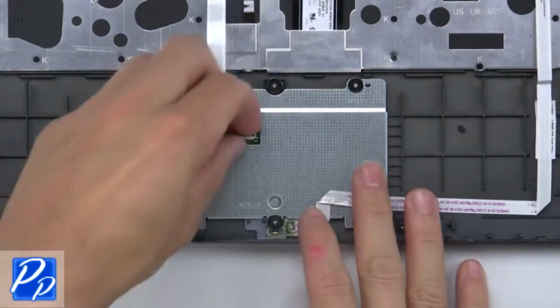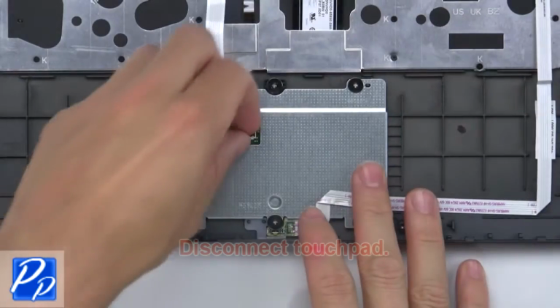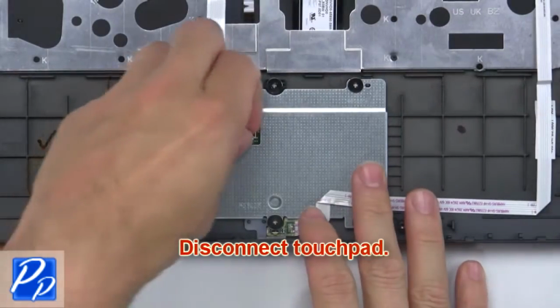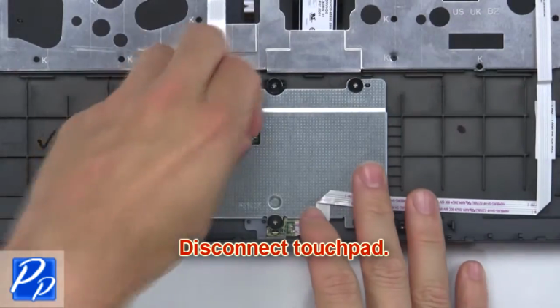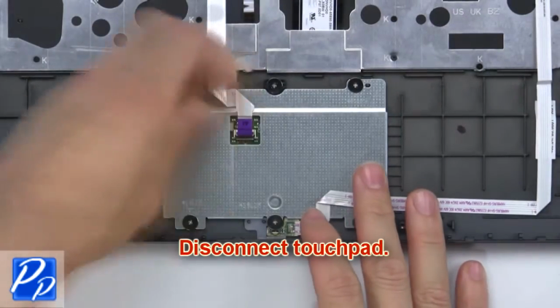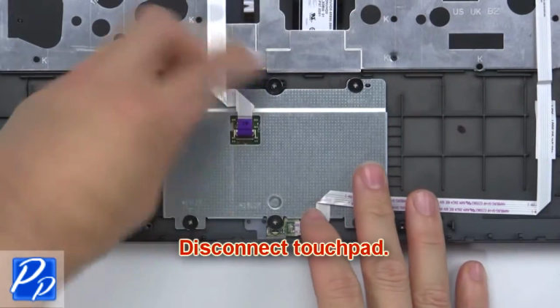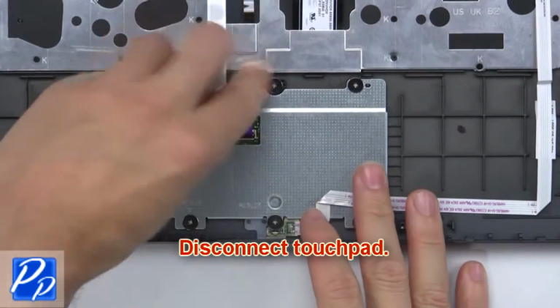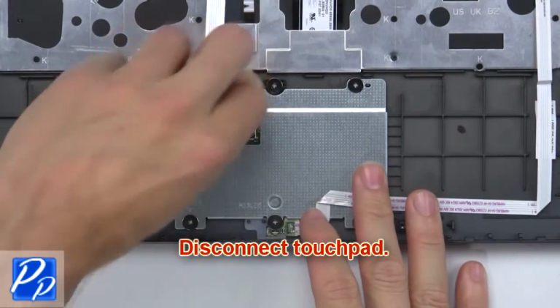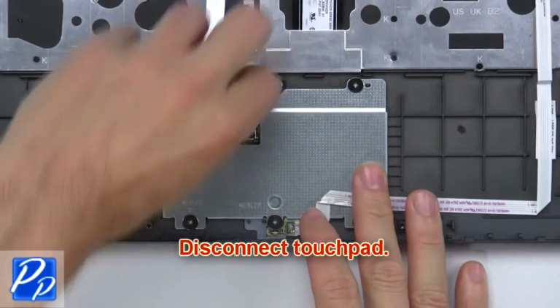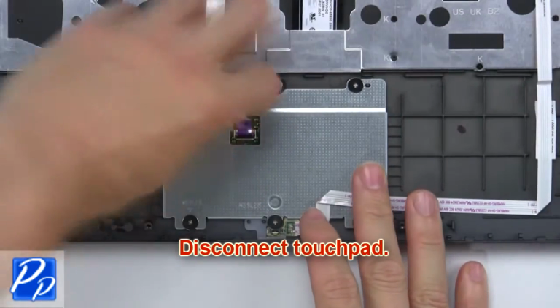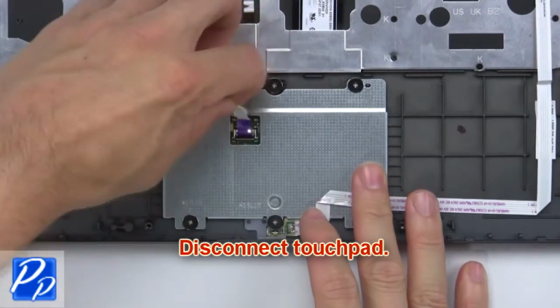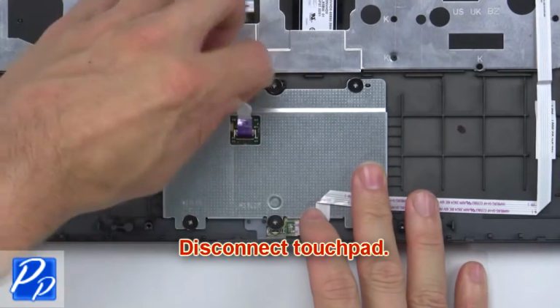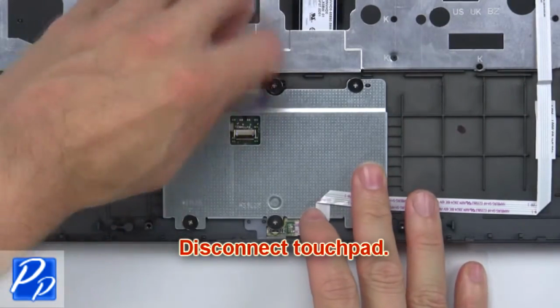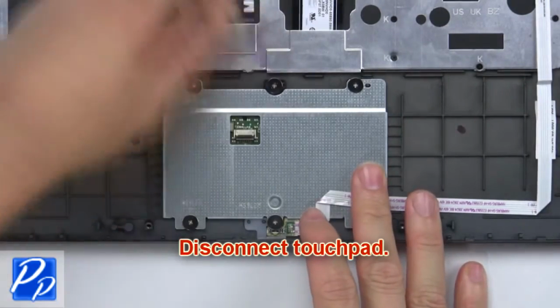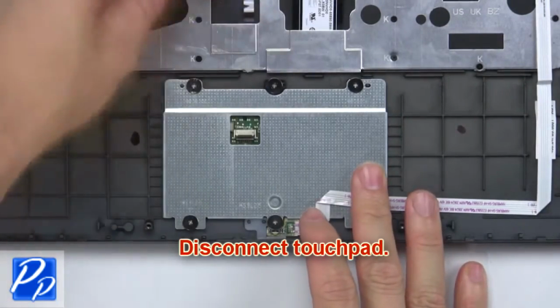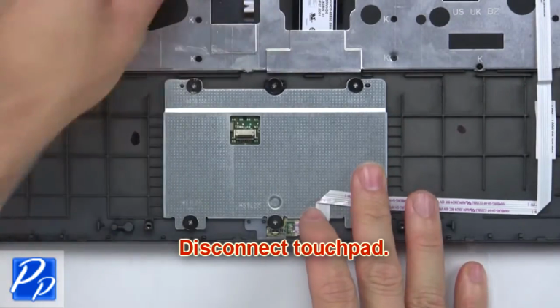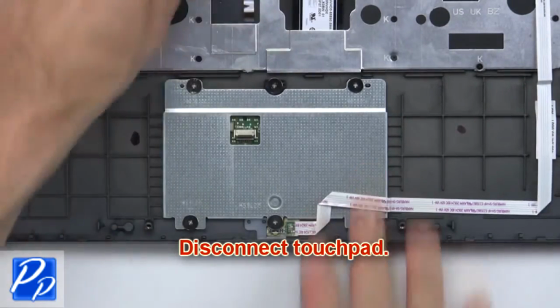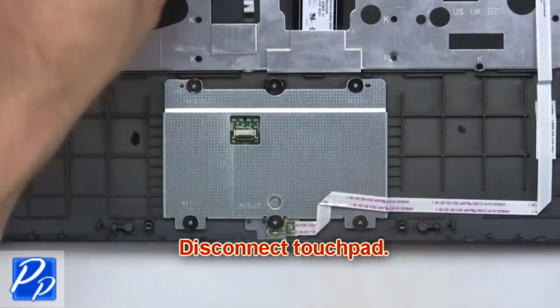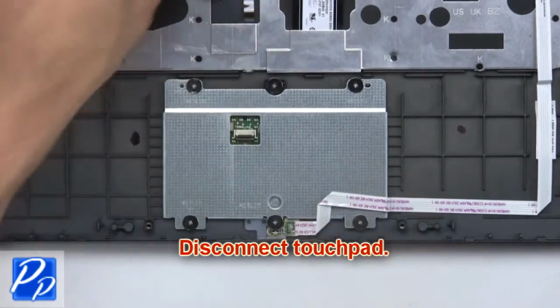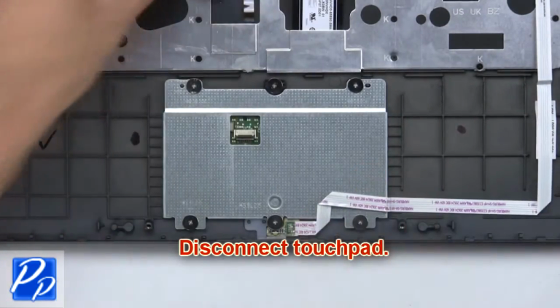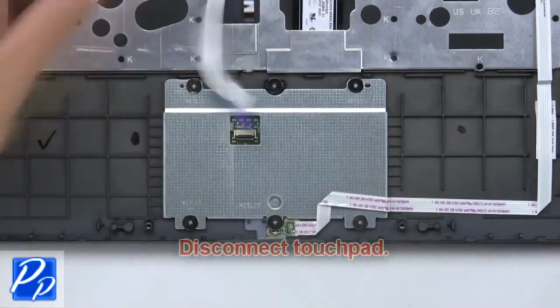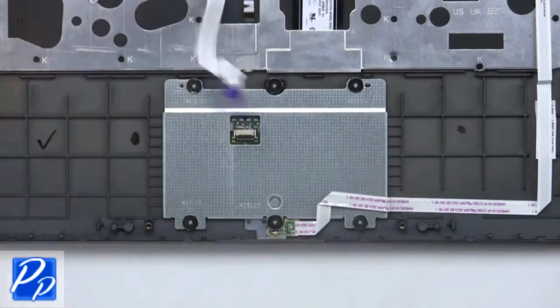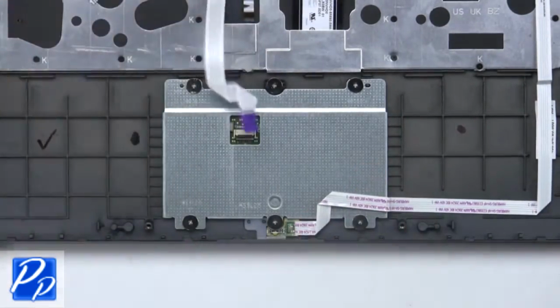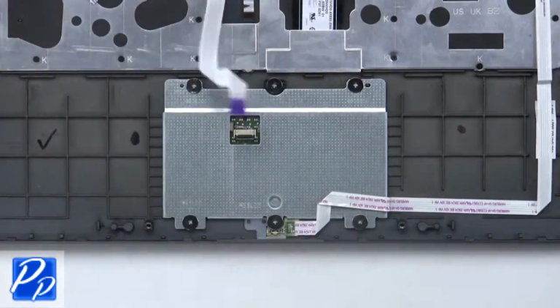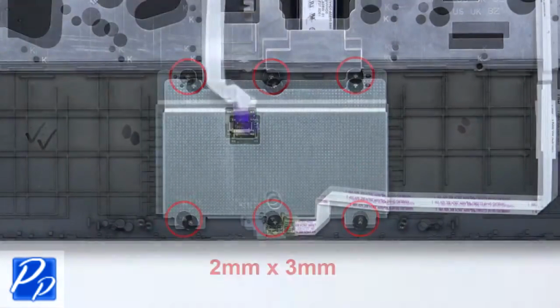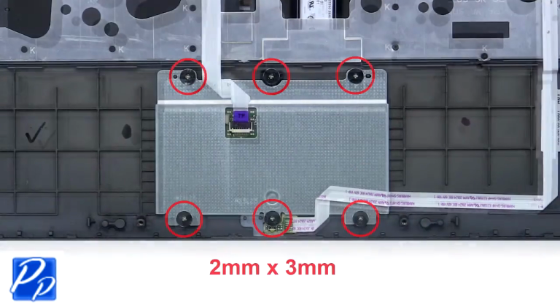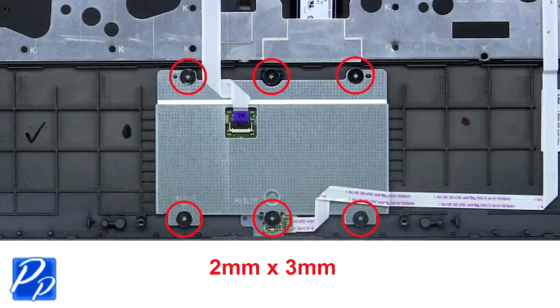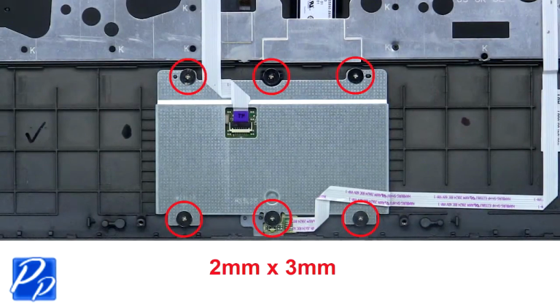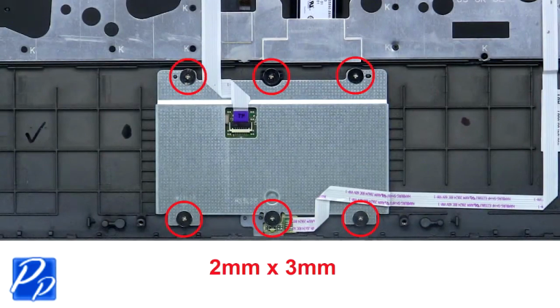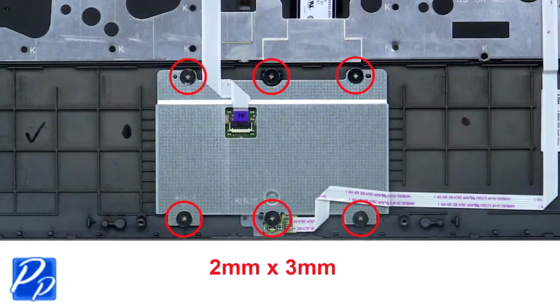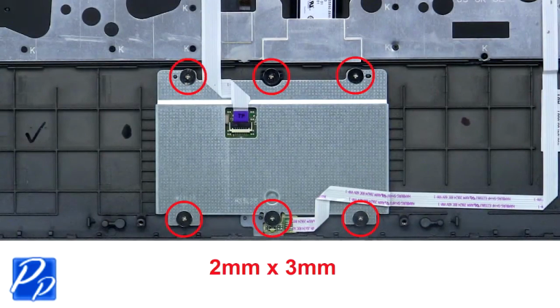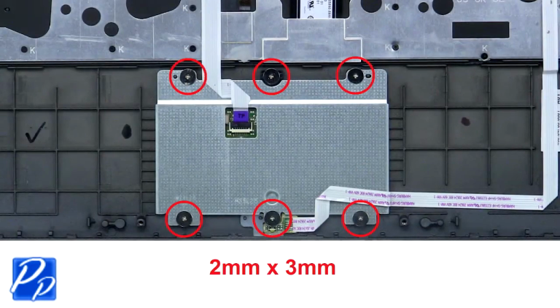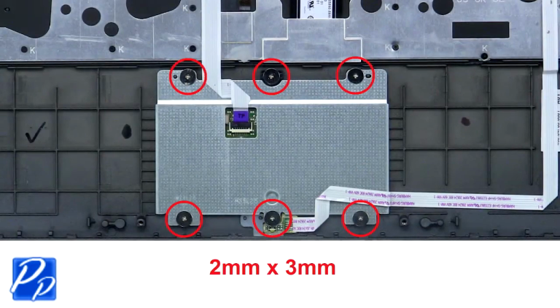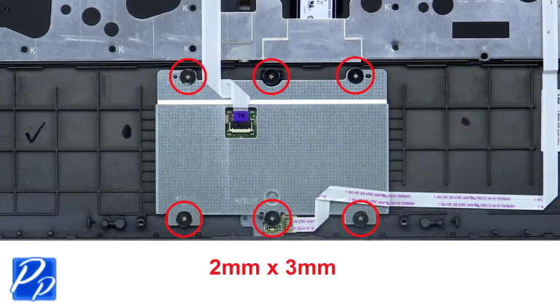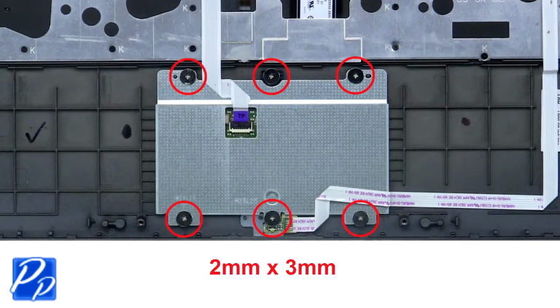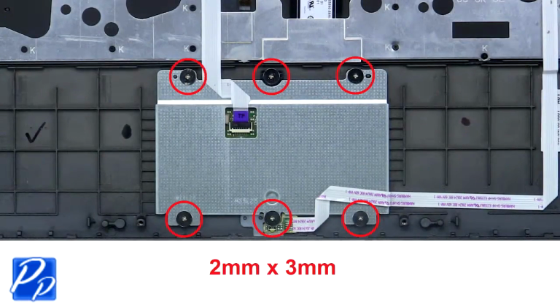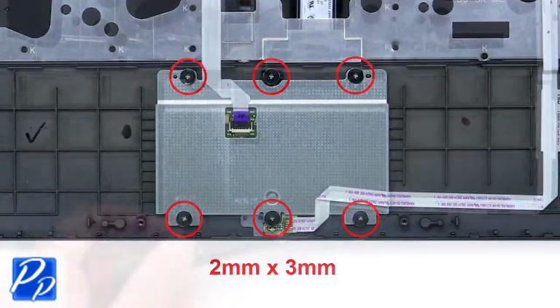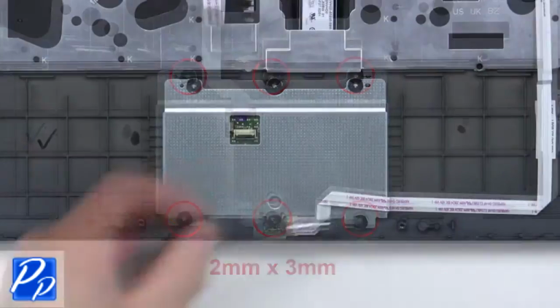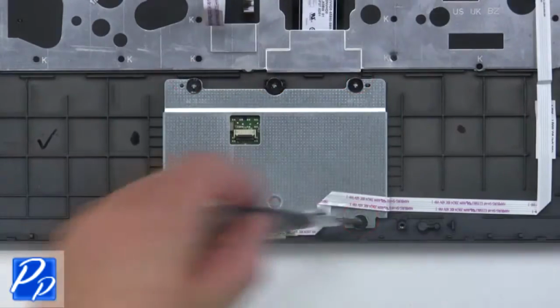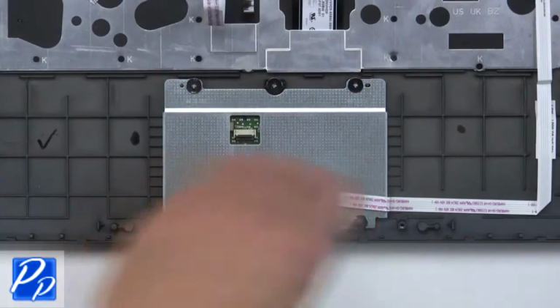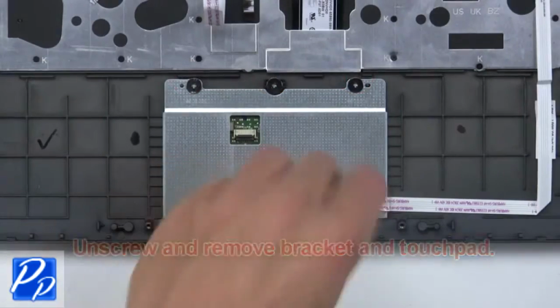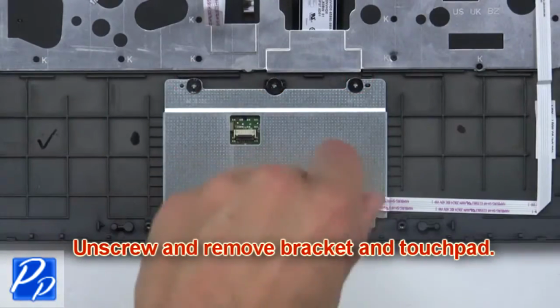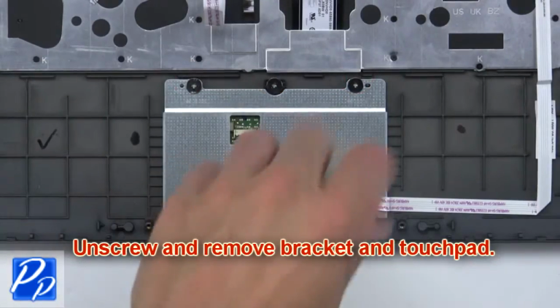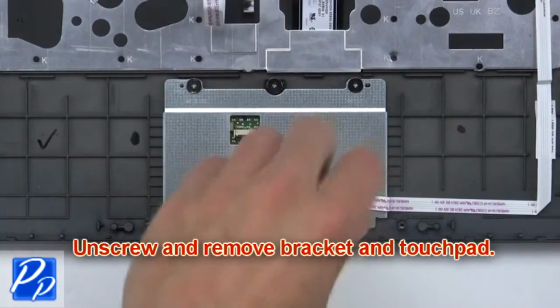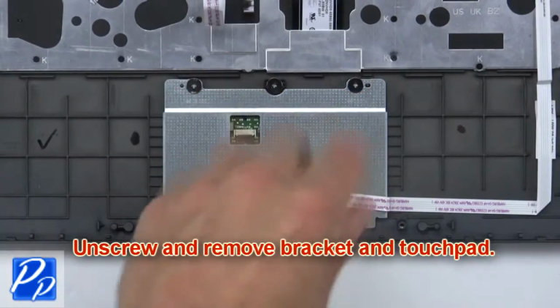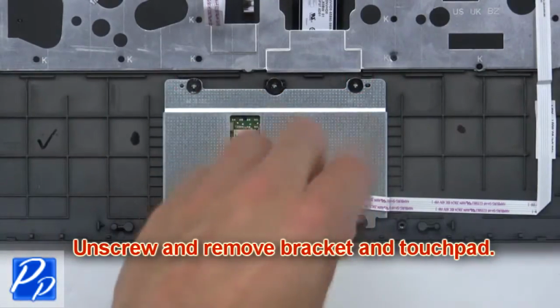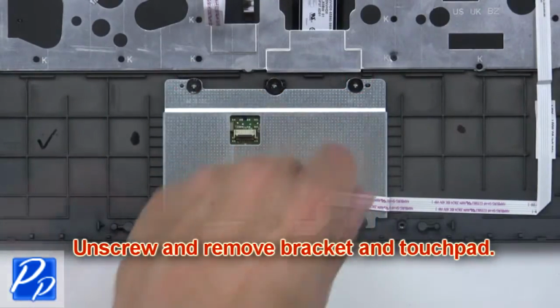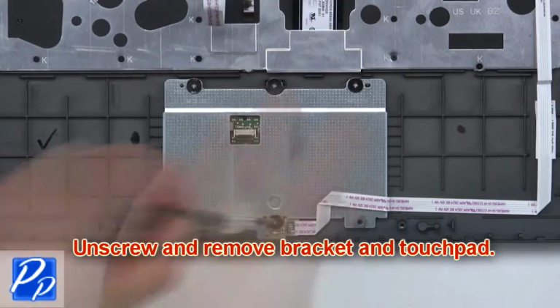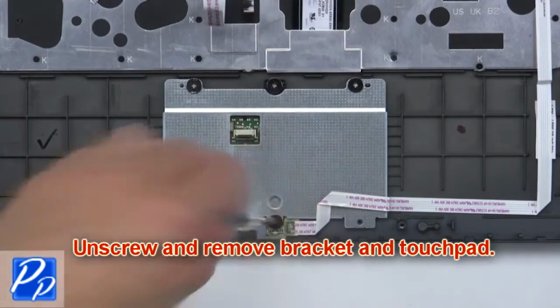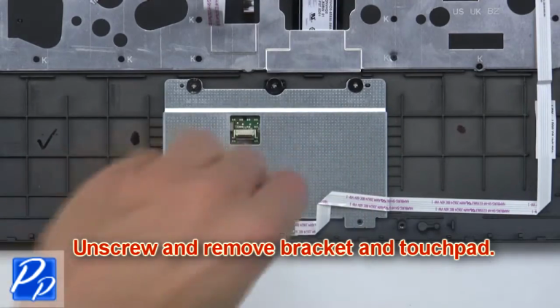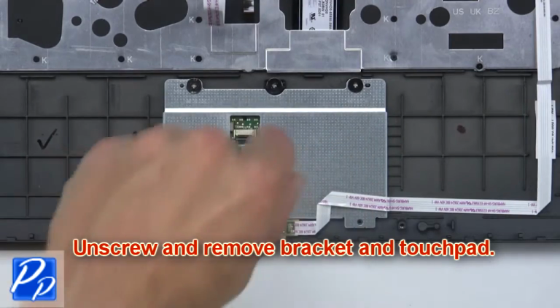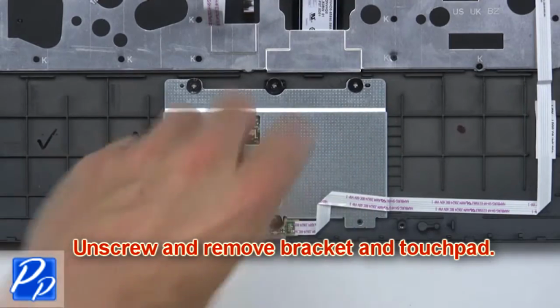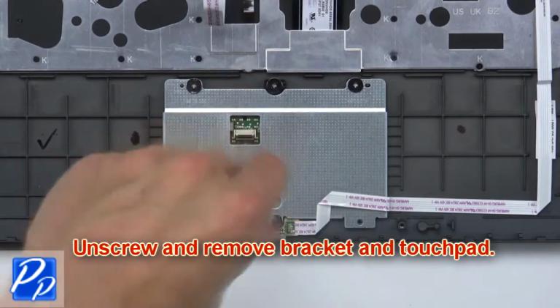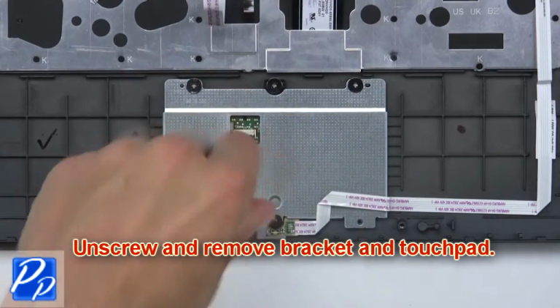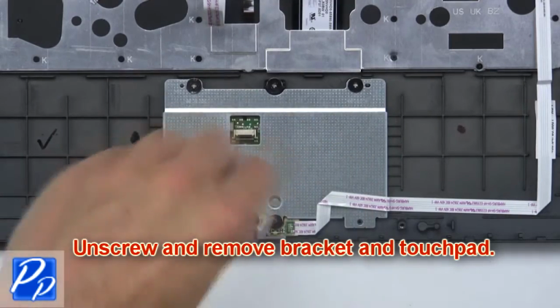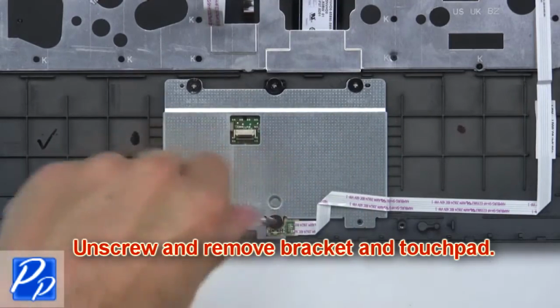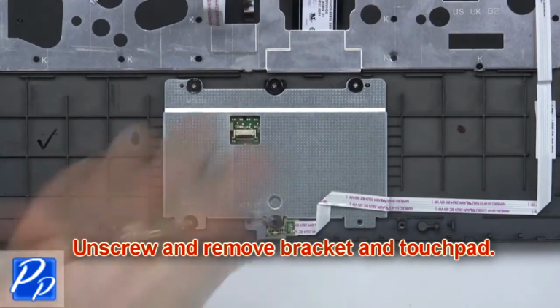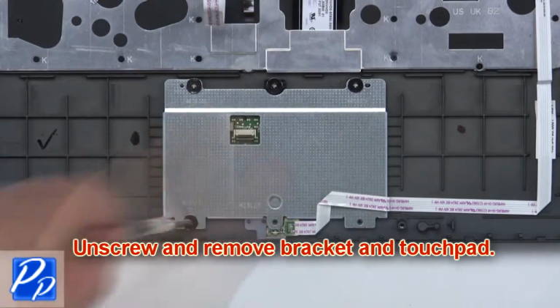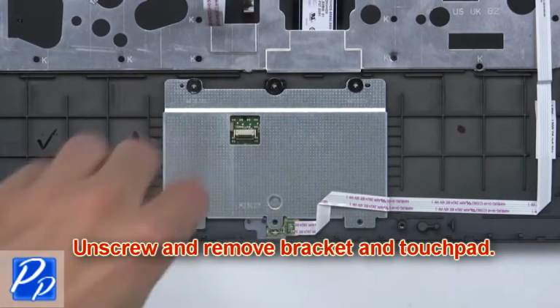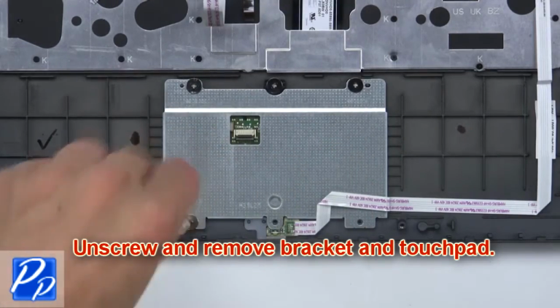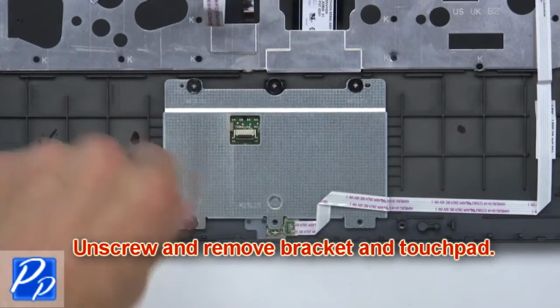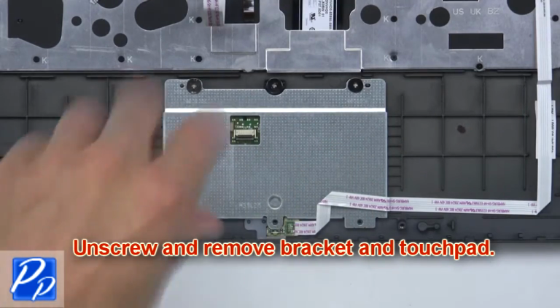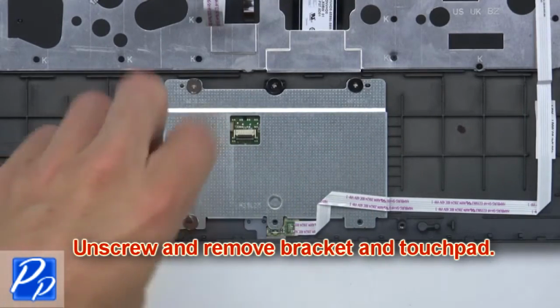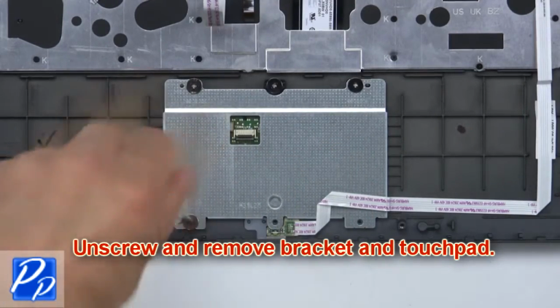Now disconnect the touchpad. Then unscrew and remove the bracket and touchpad.